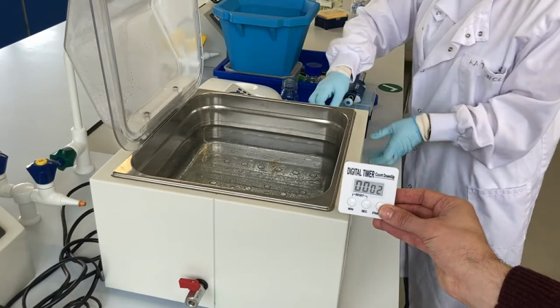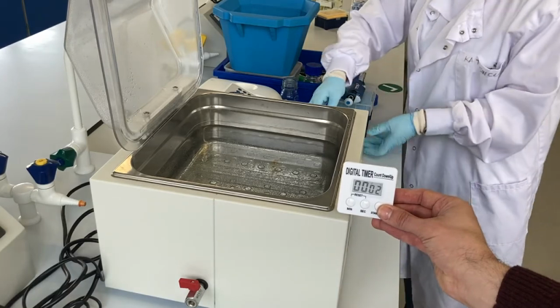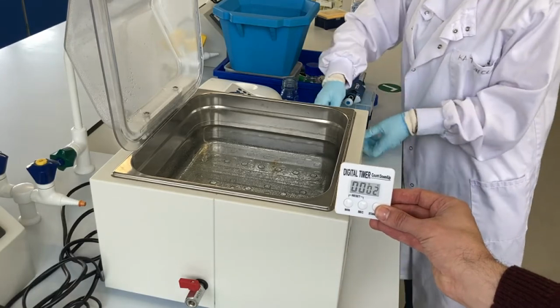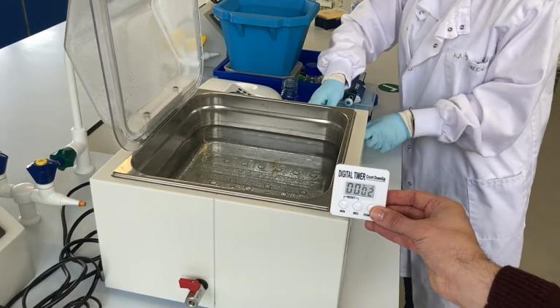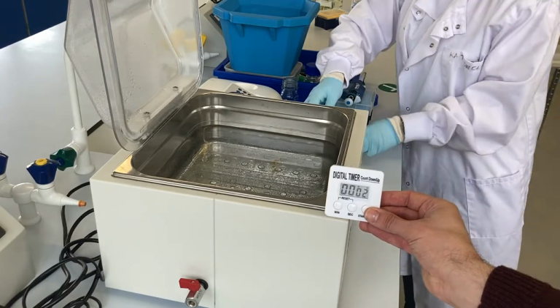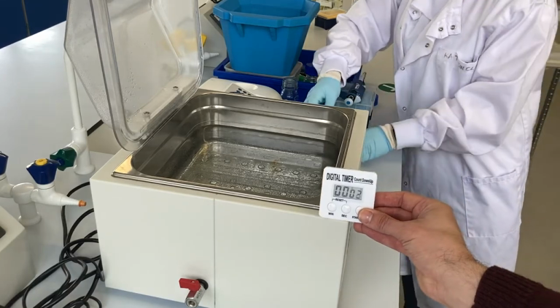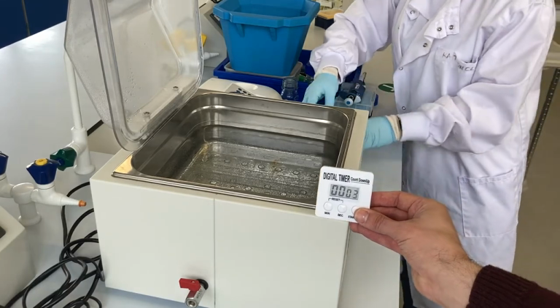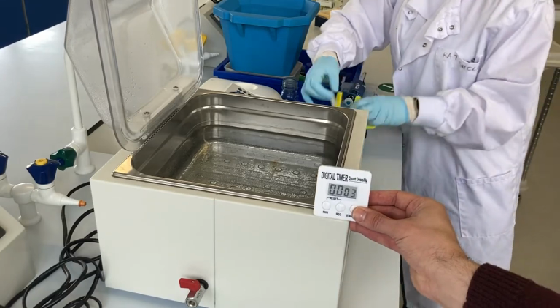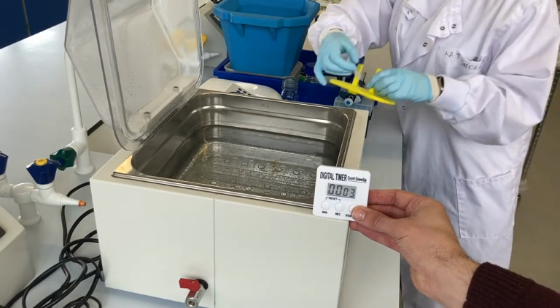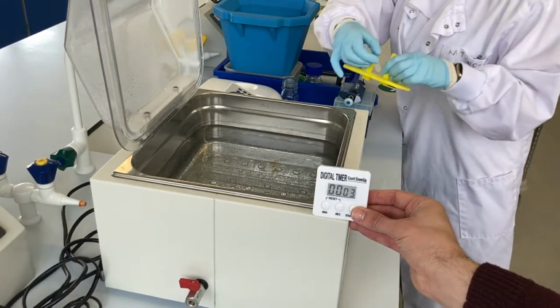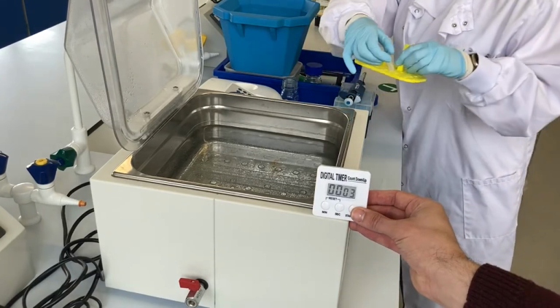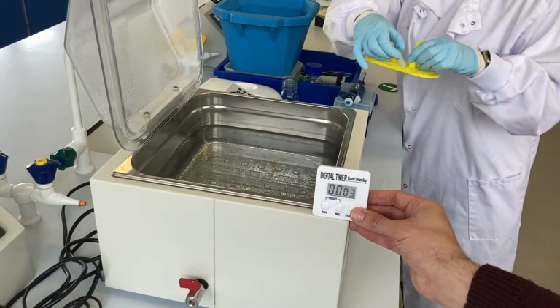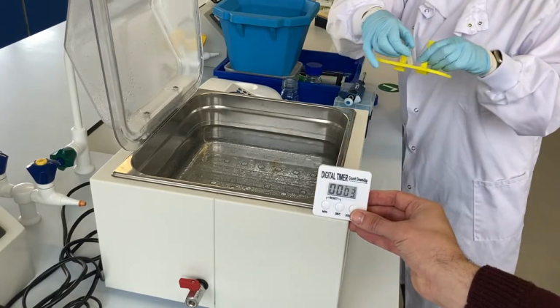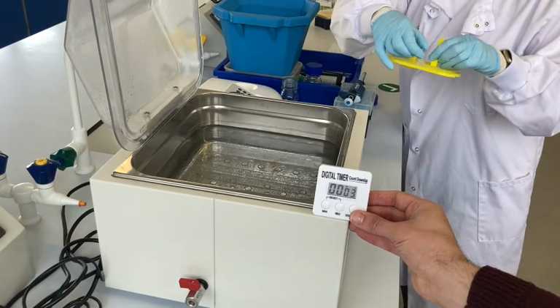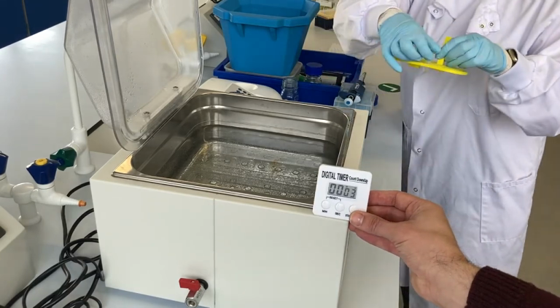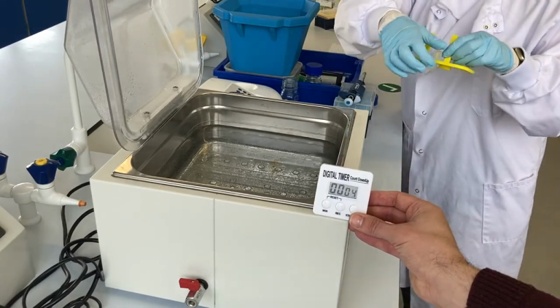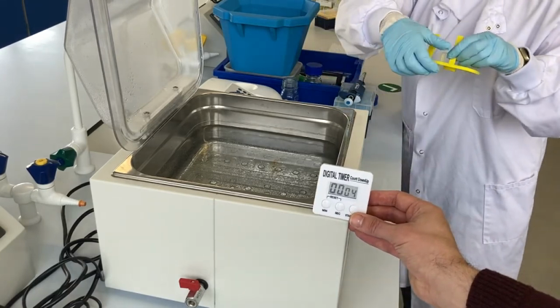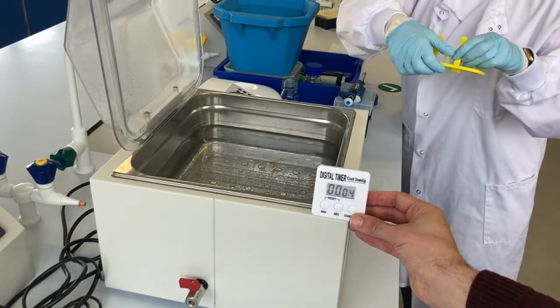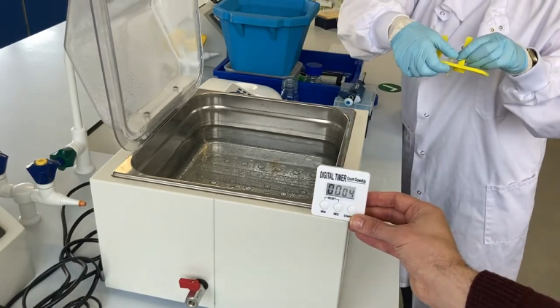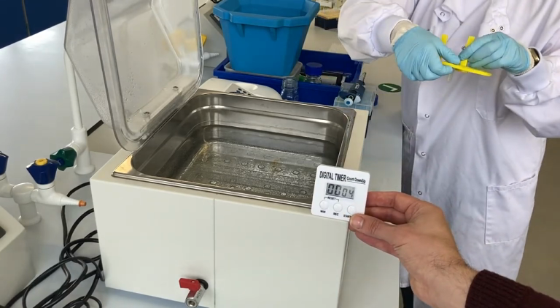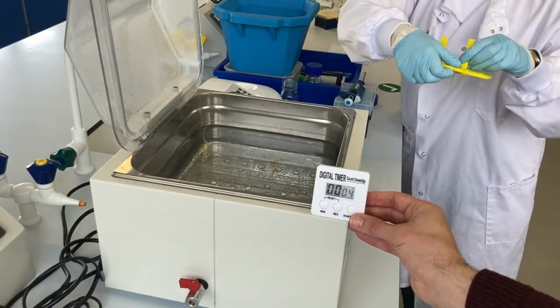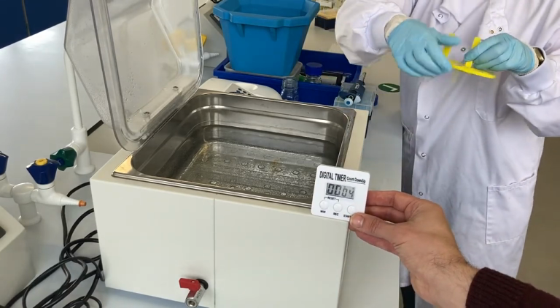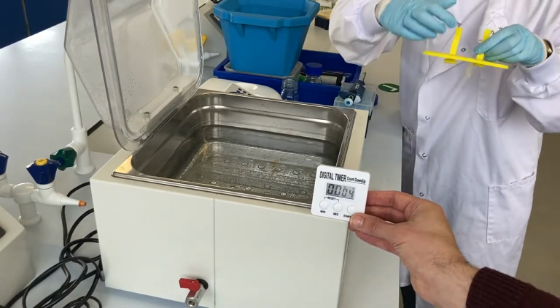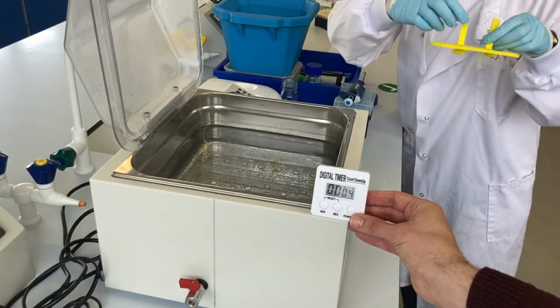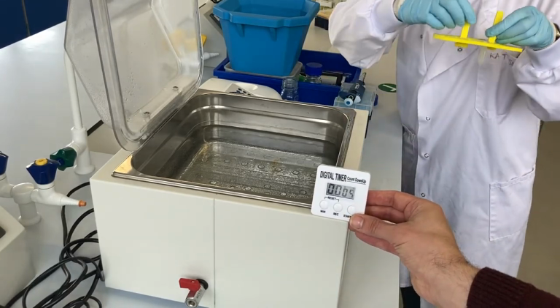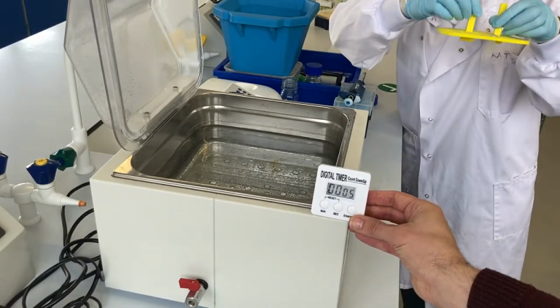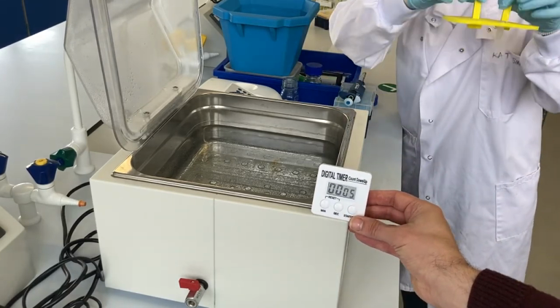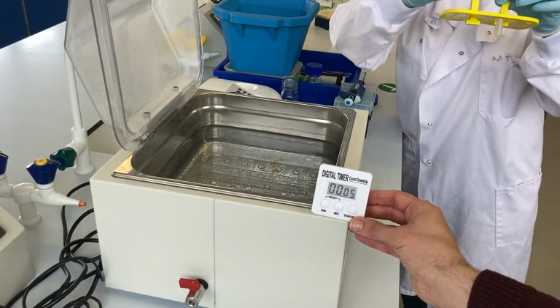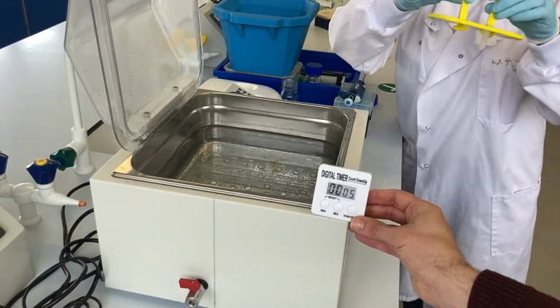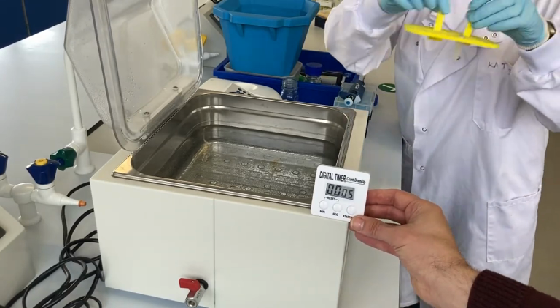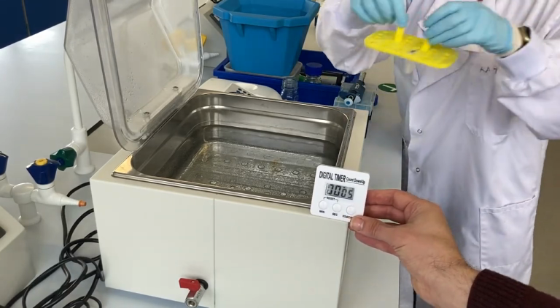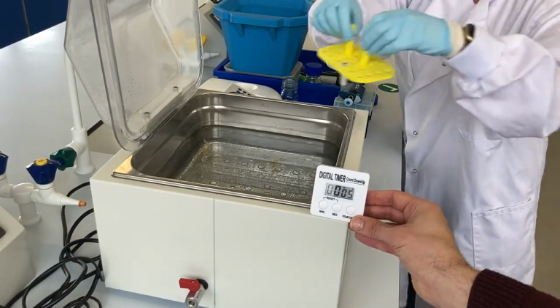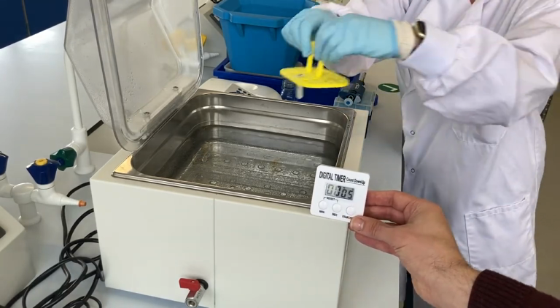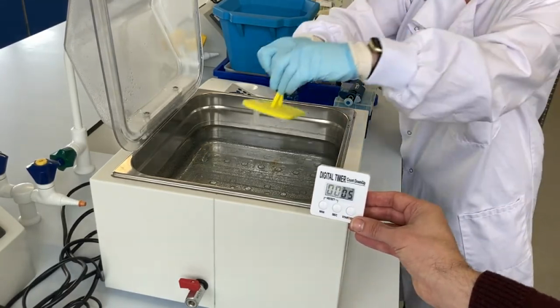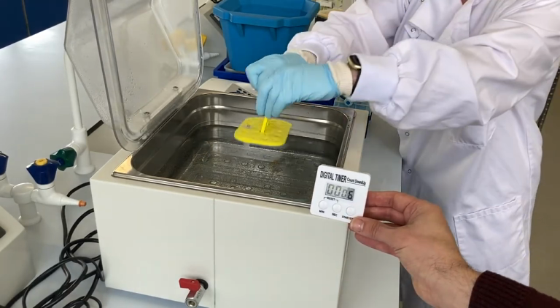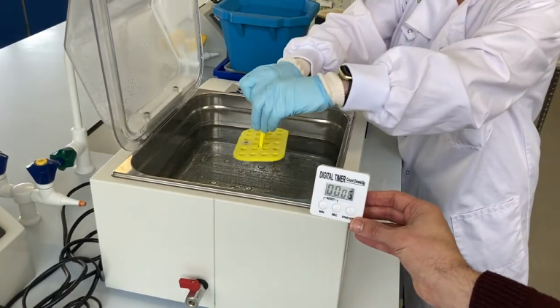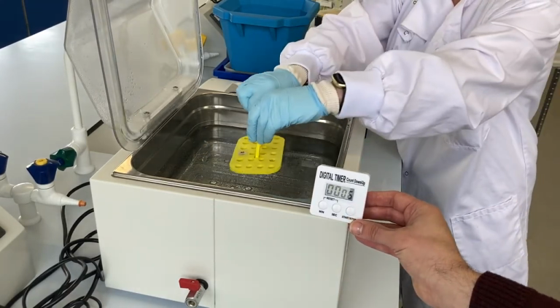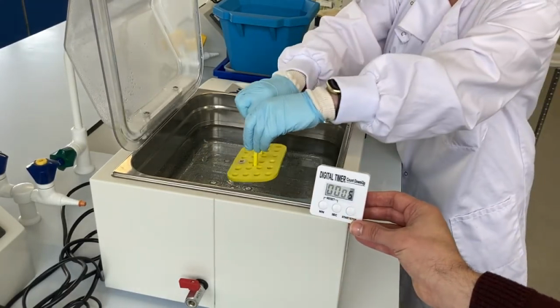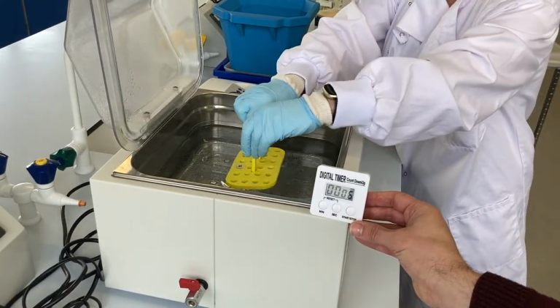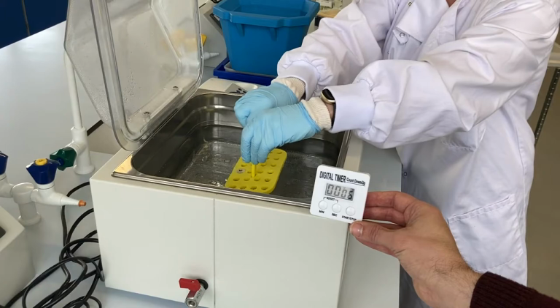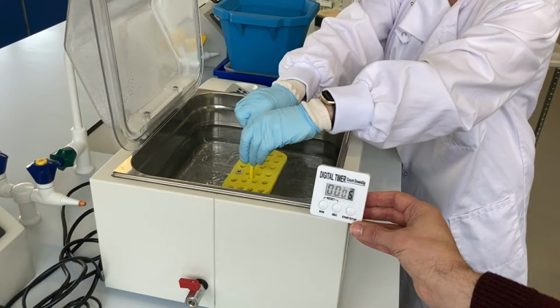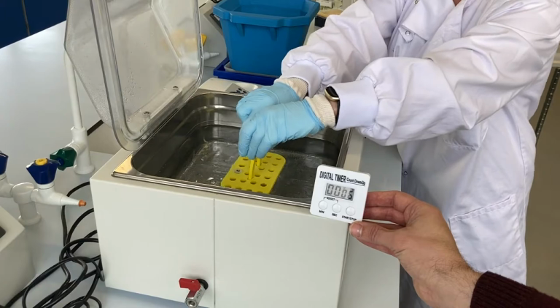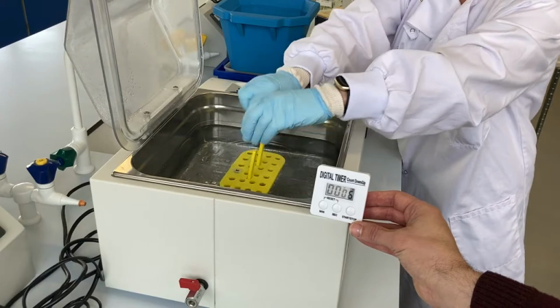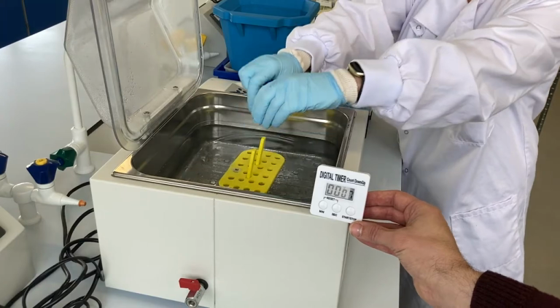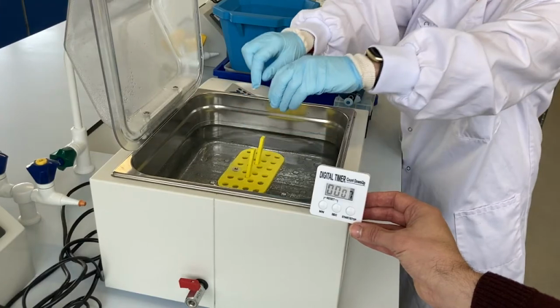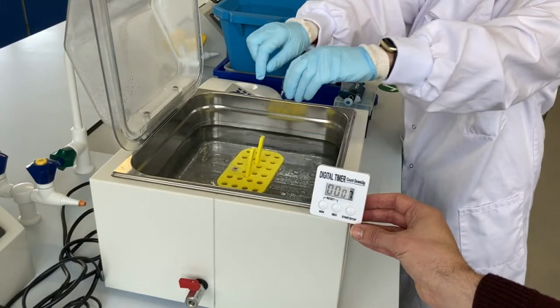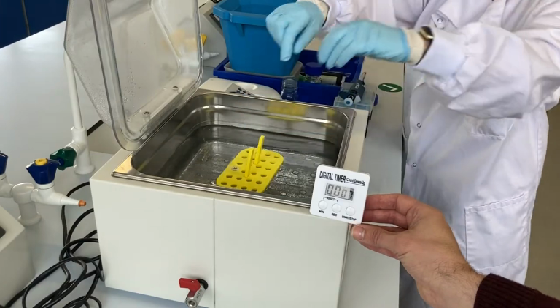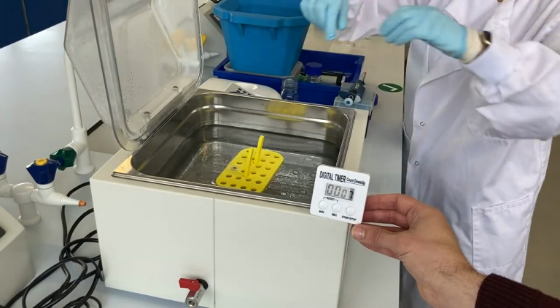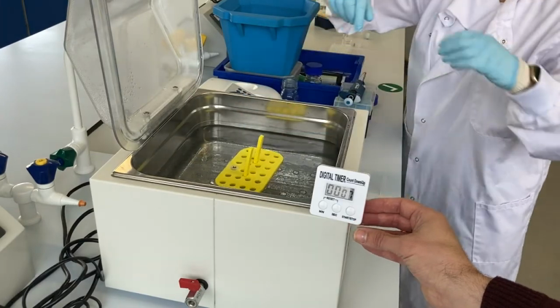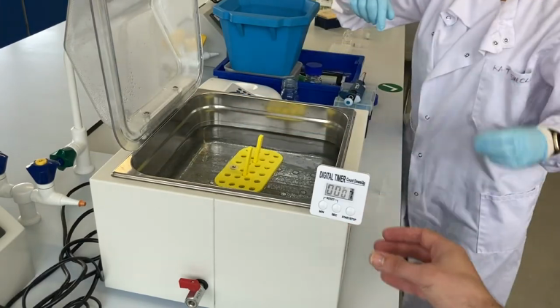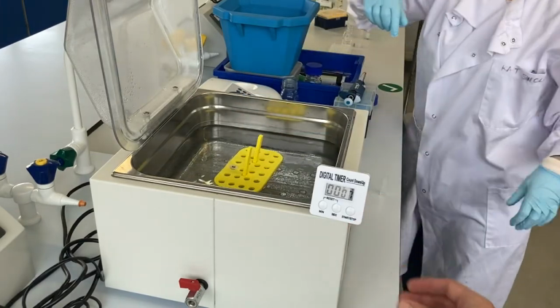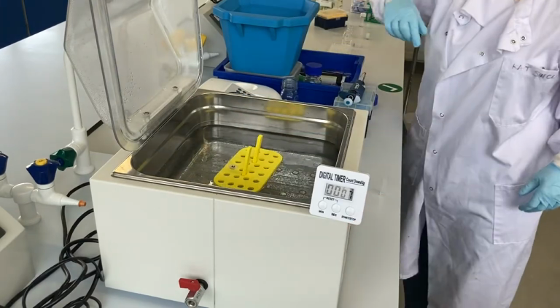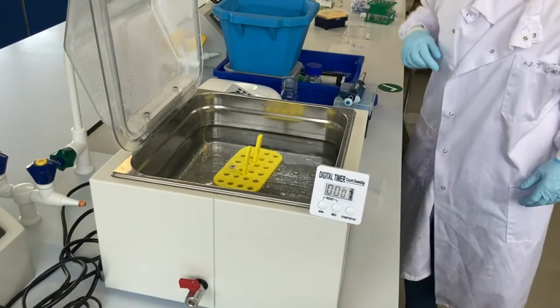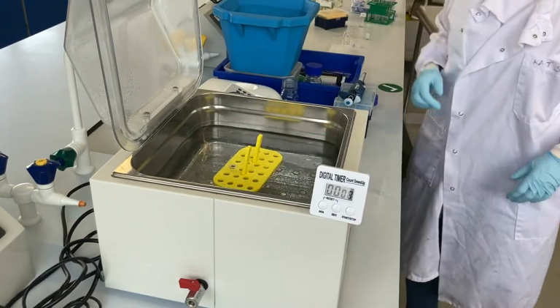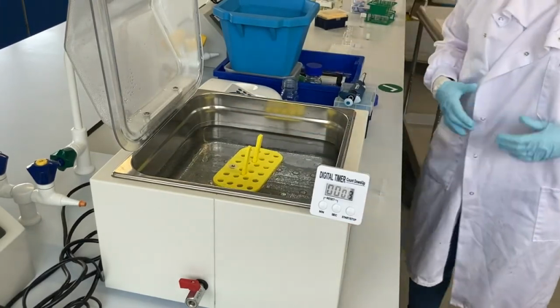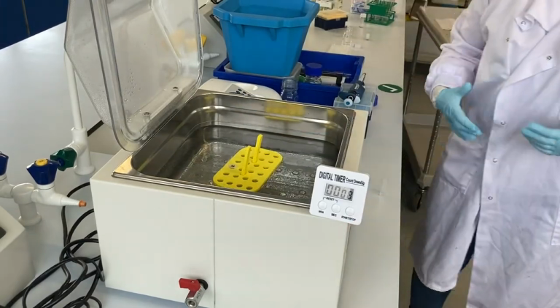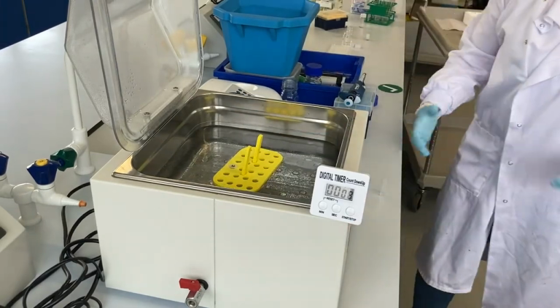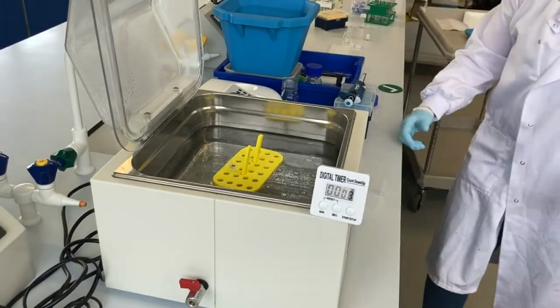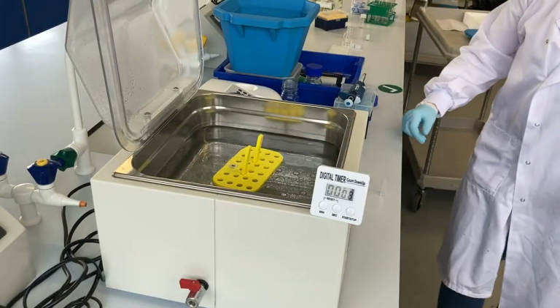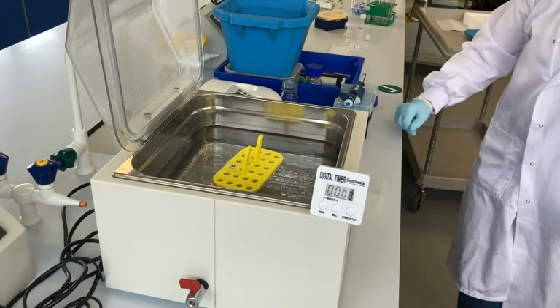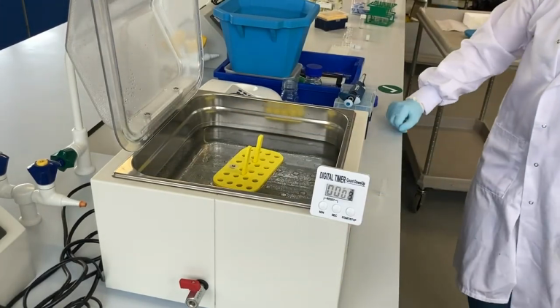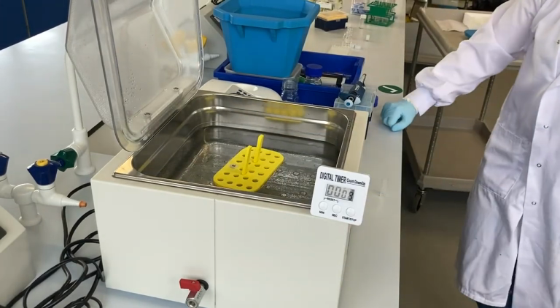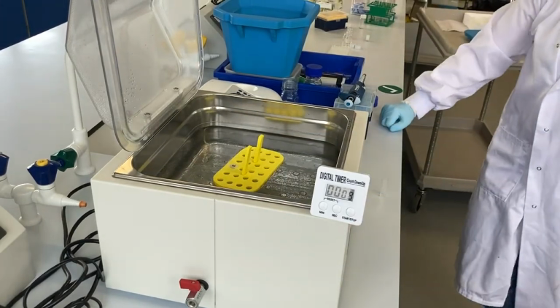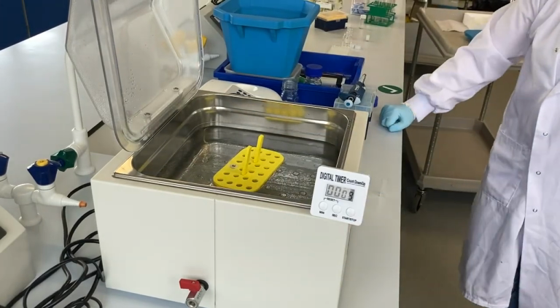These go back into the floaty device, and that's placed back in the water bath for the duration of the experiment.